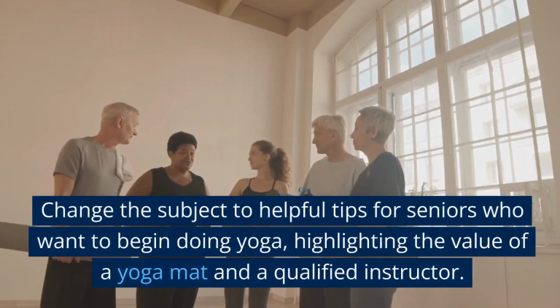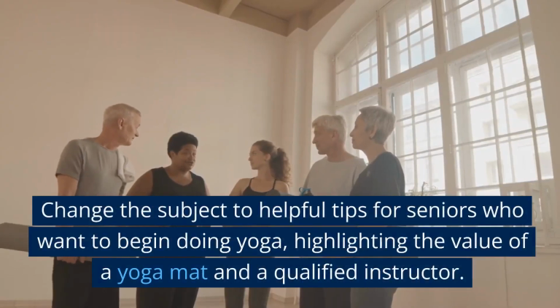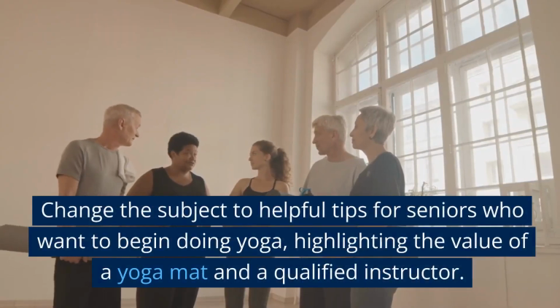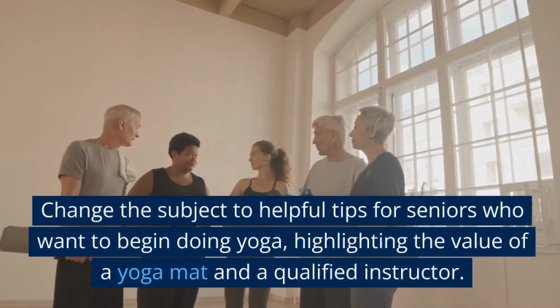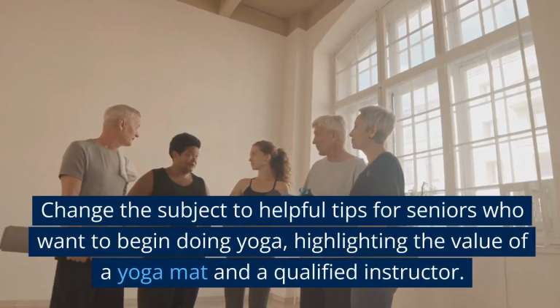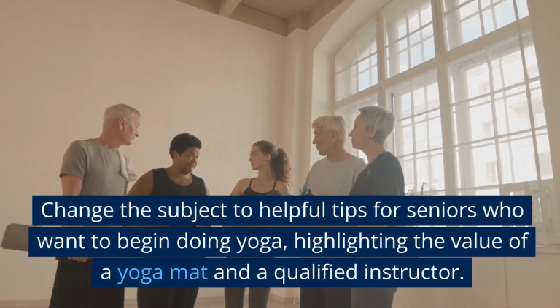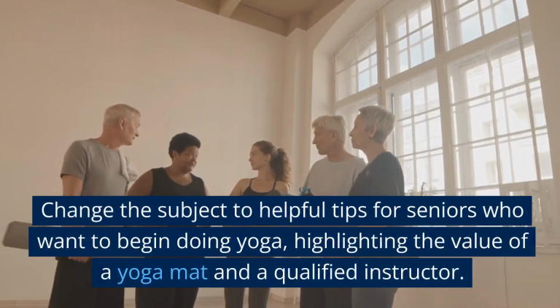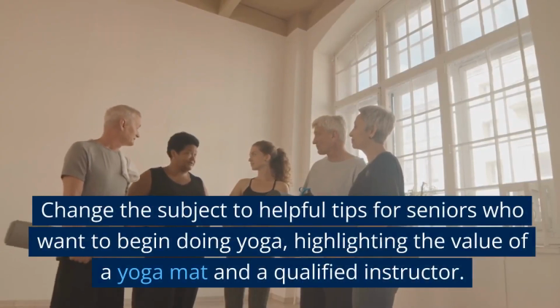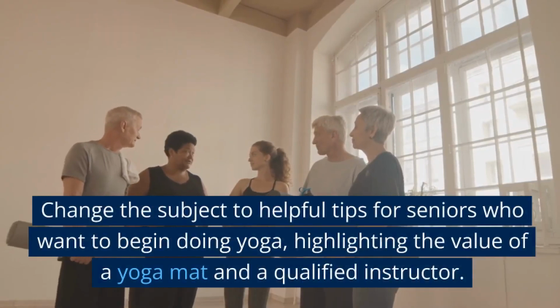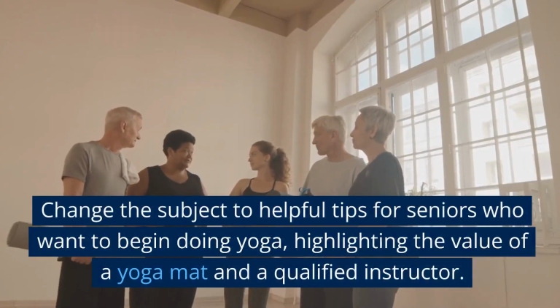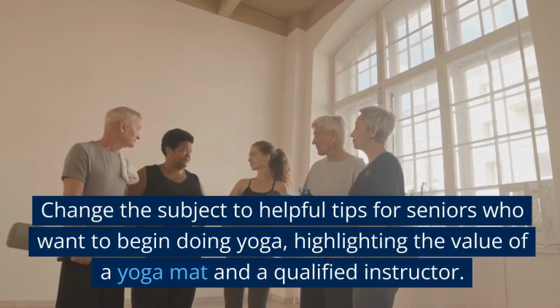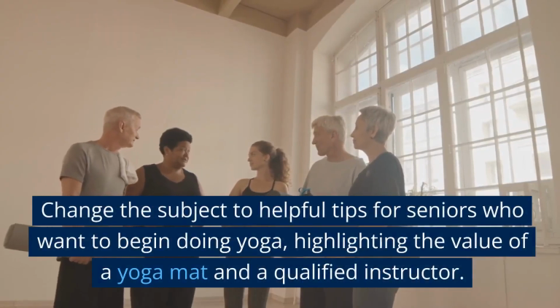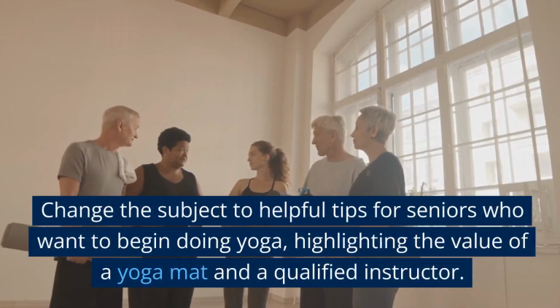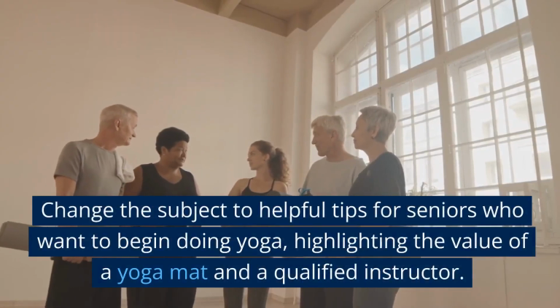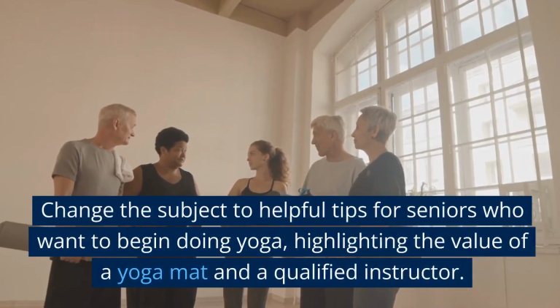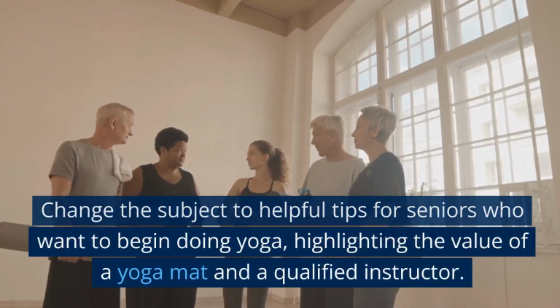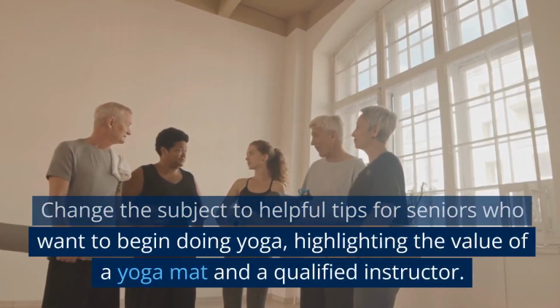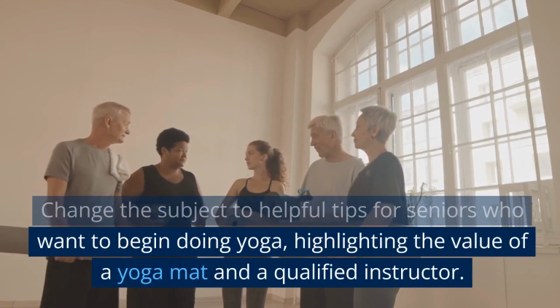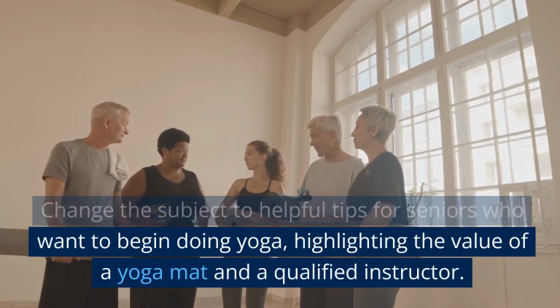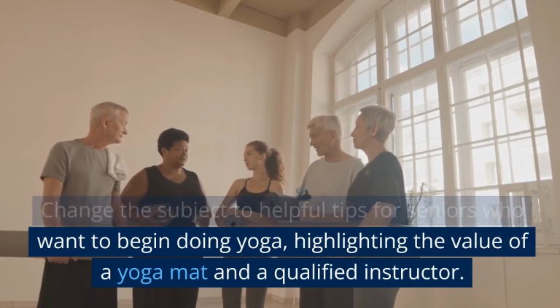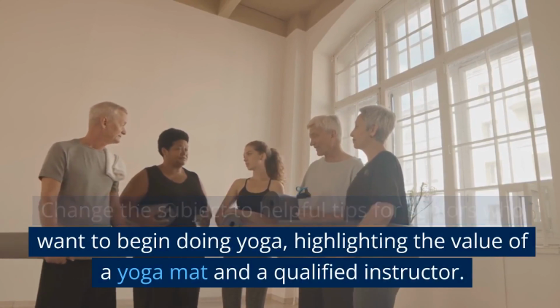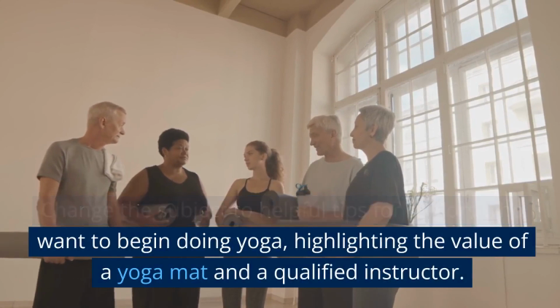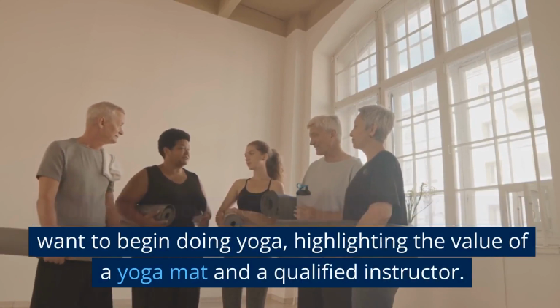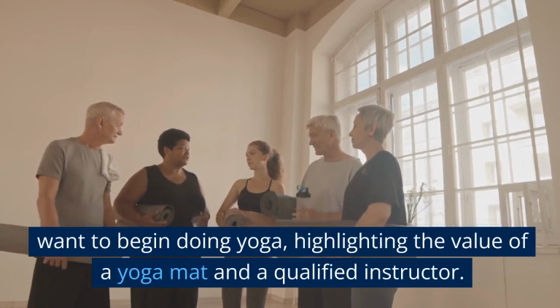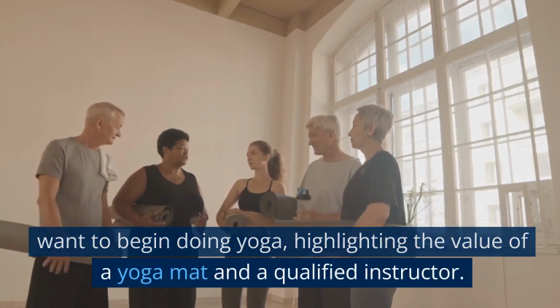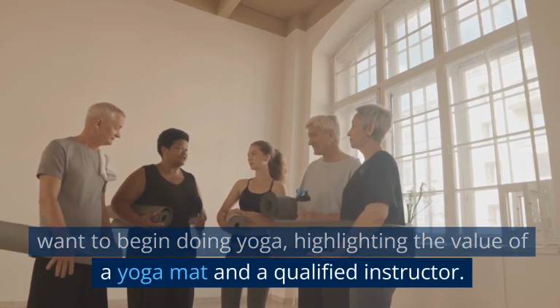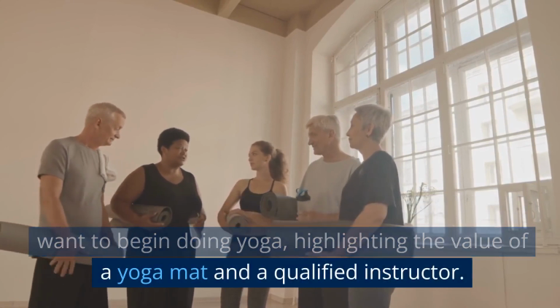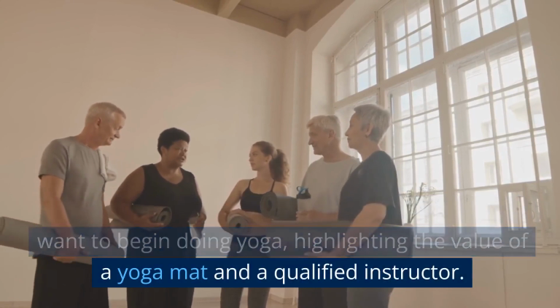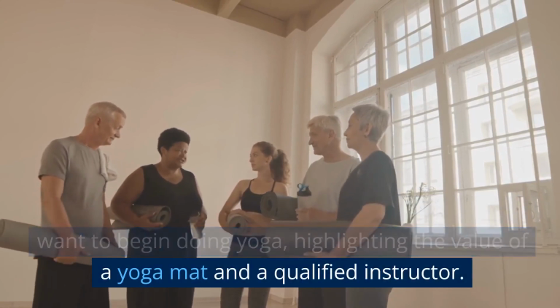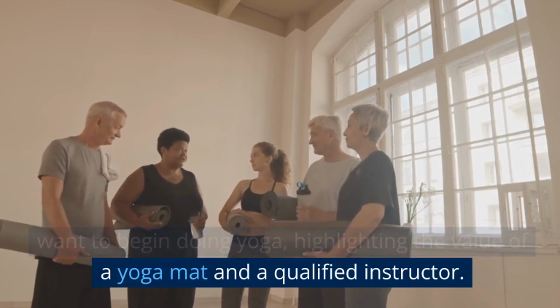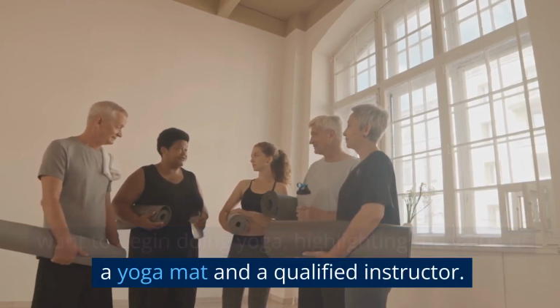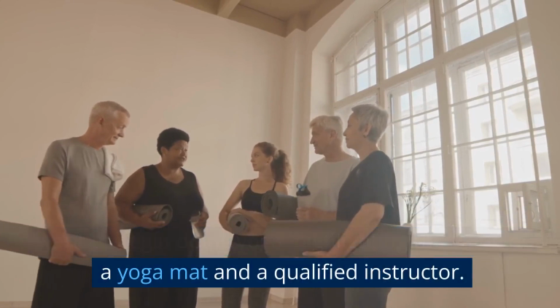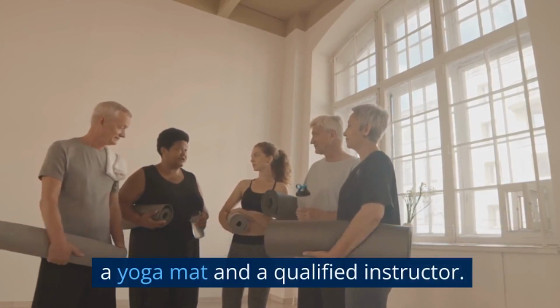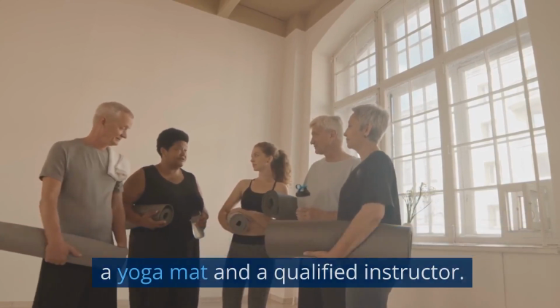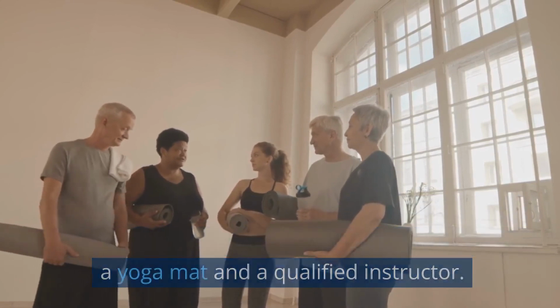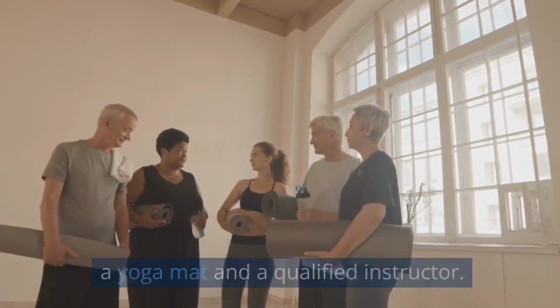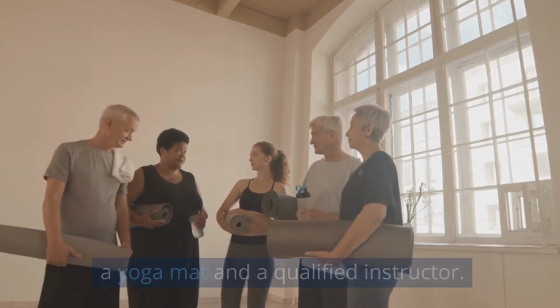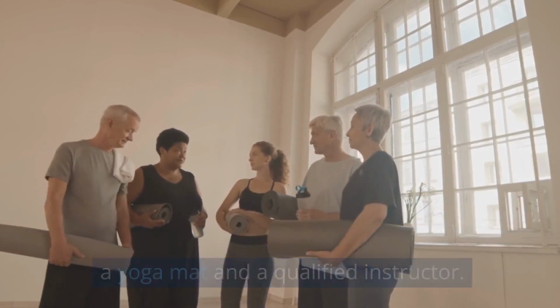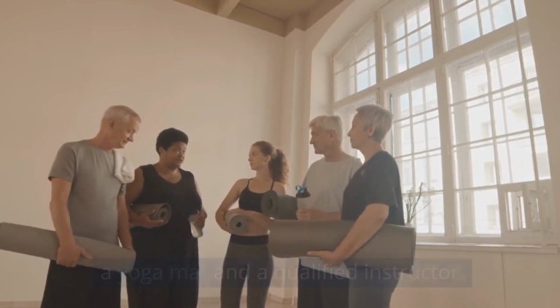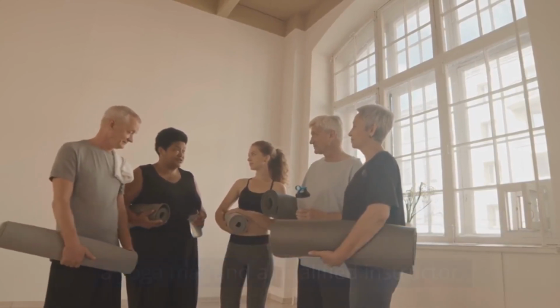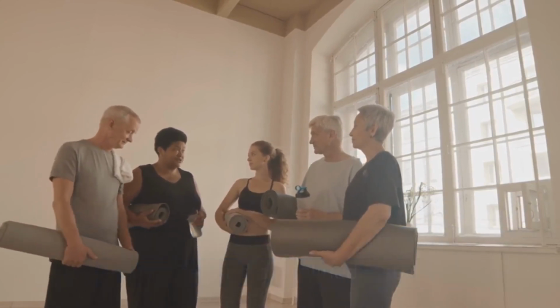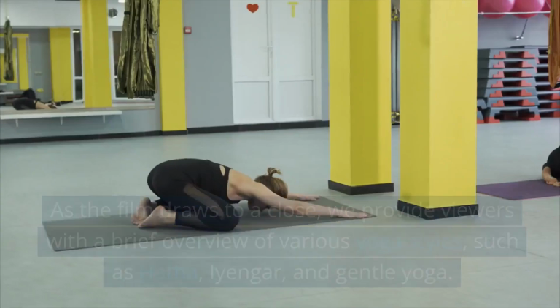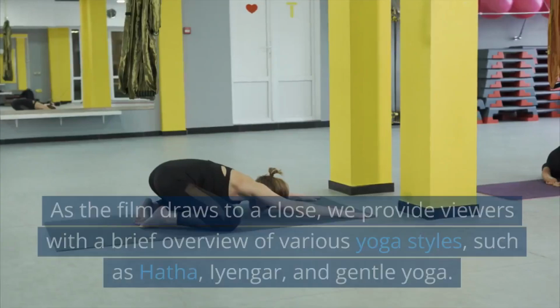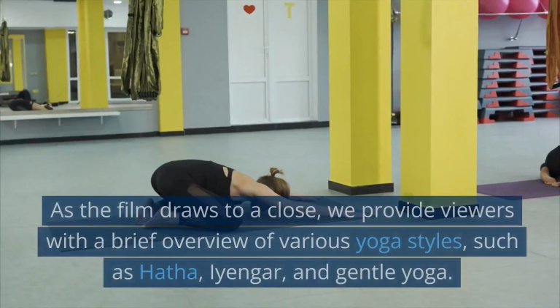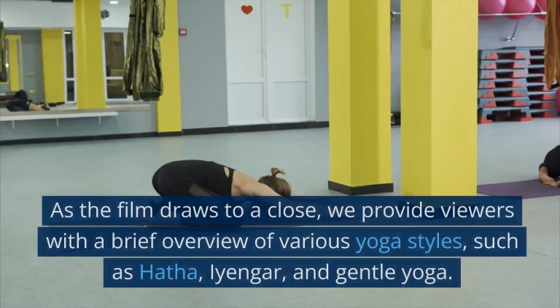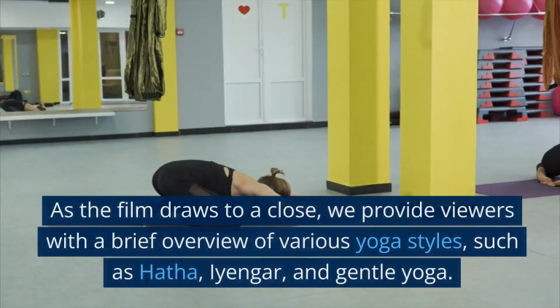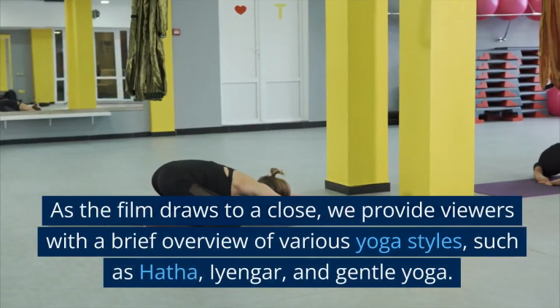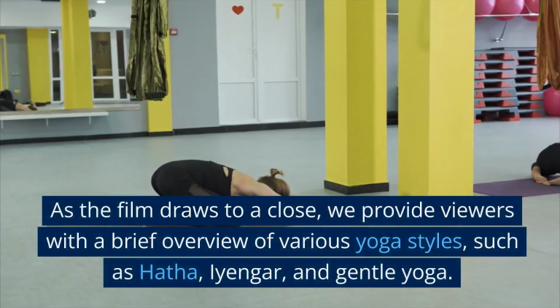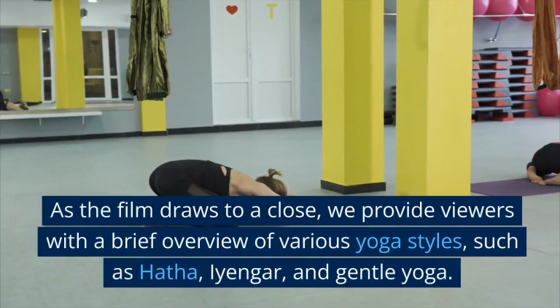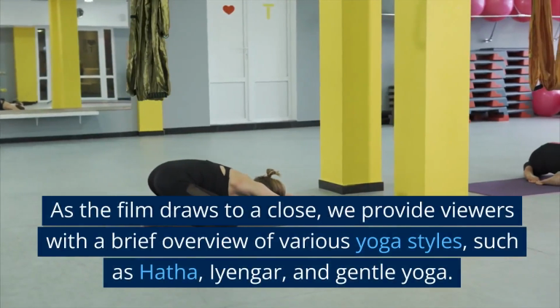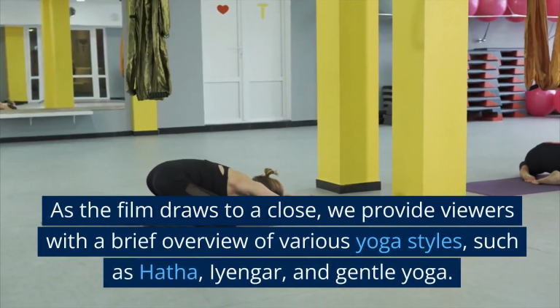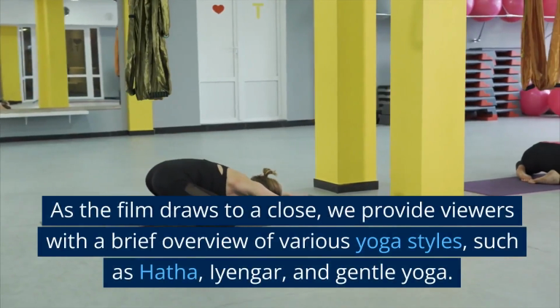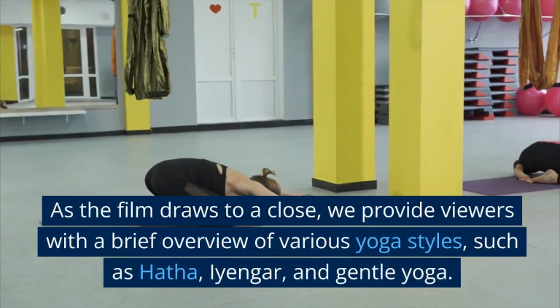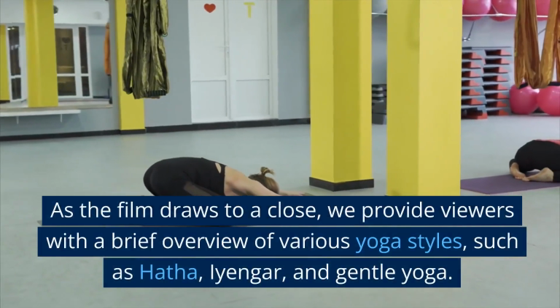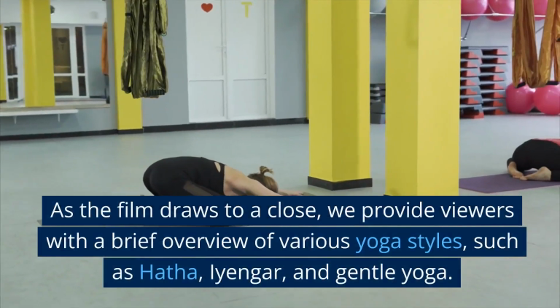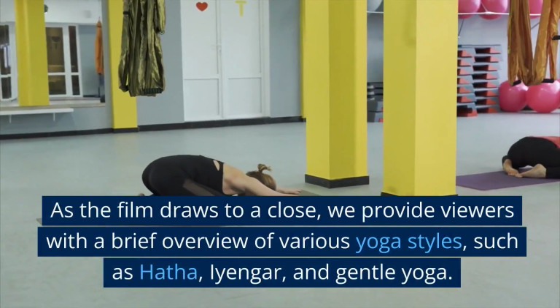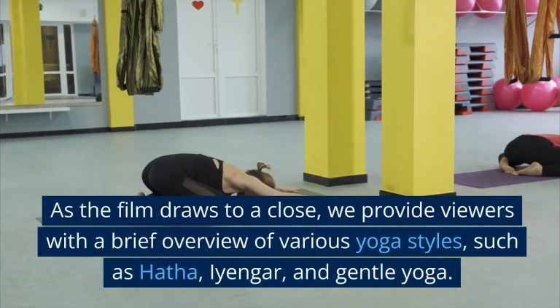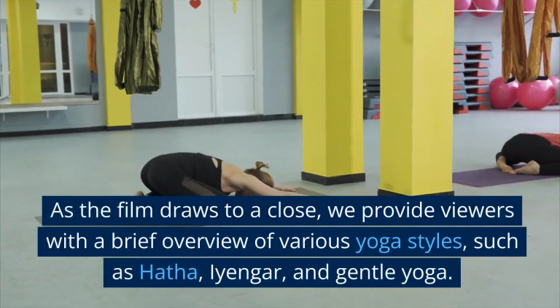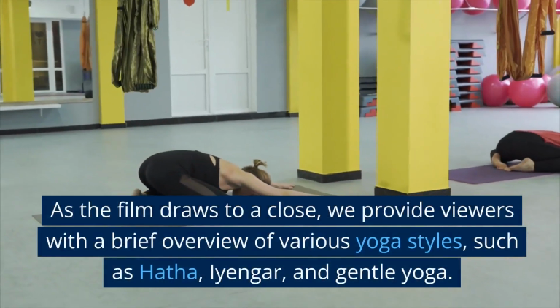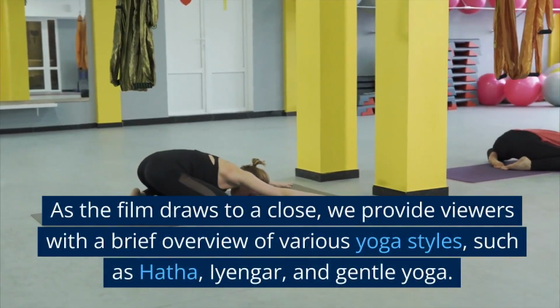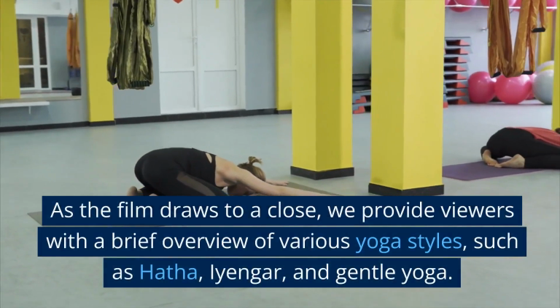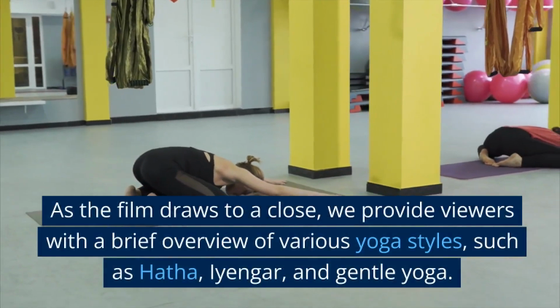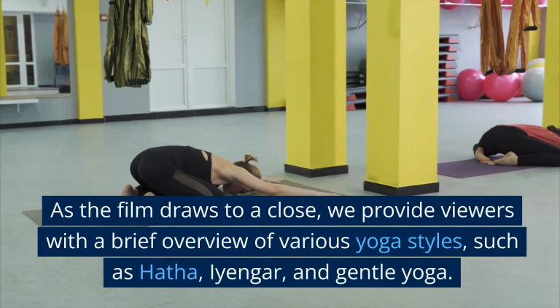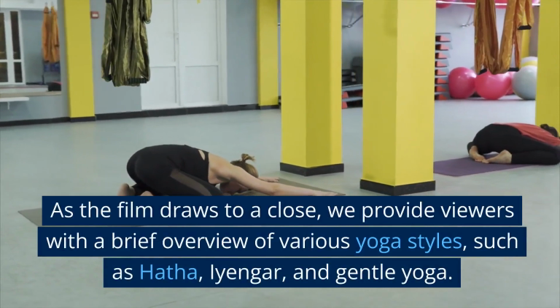We change the subject to helpful tips for seniors who want to begin doing yoga, highlighting the value of a yoga mat and a qualified instructor.